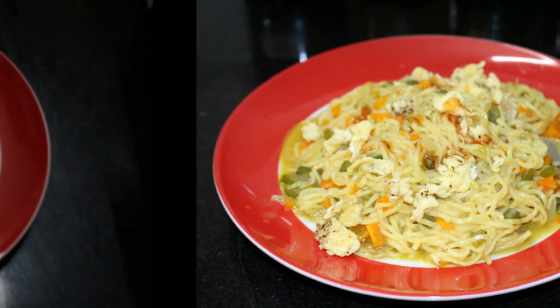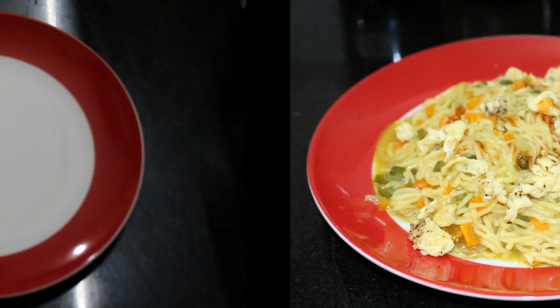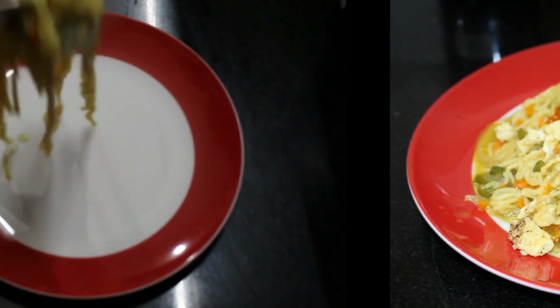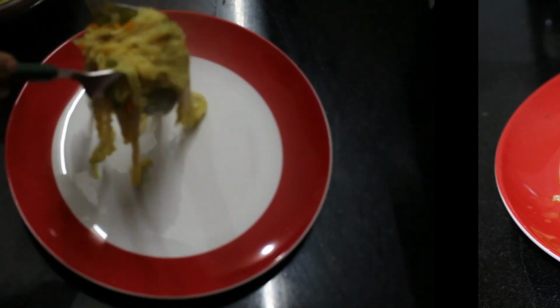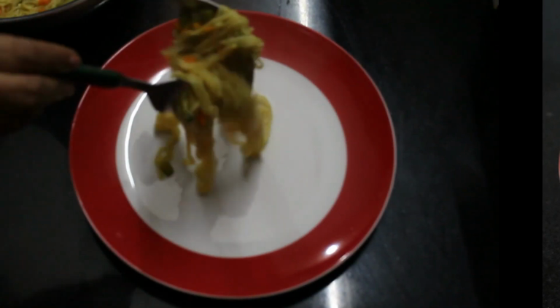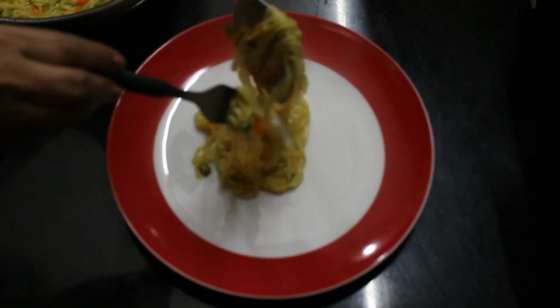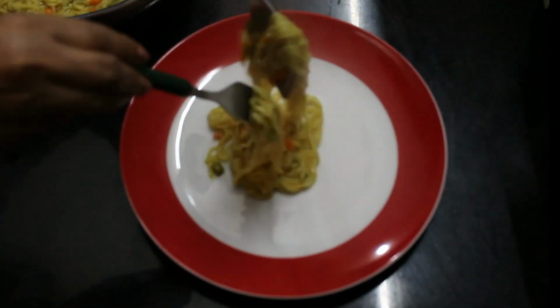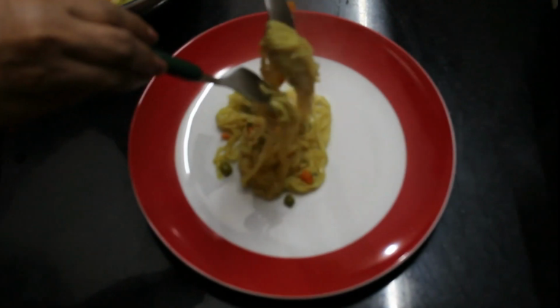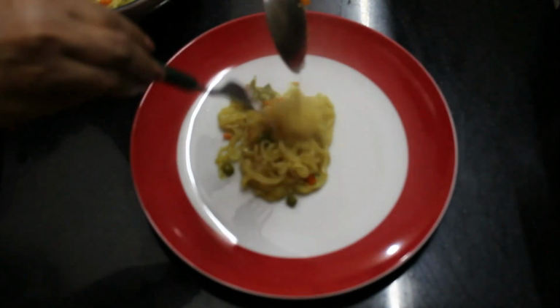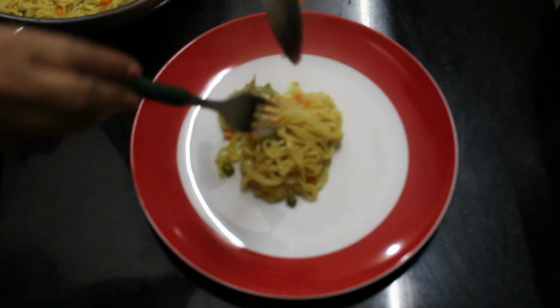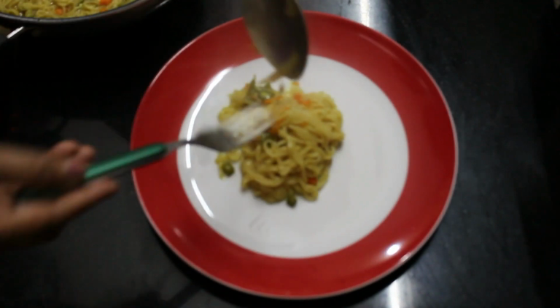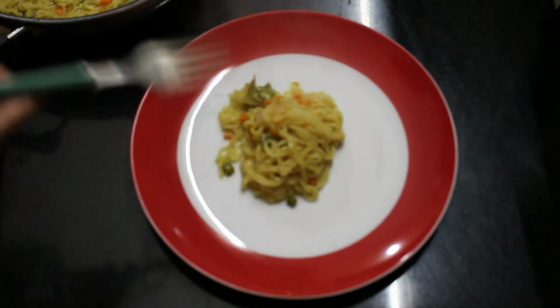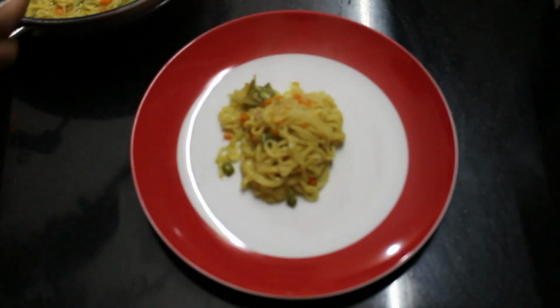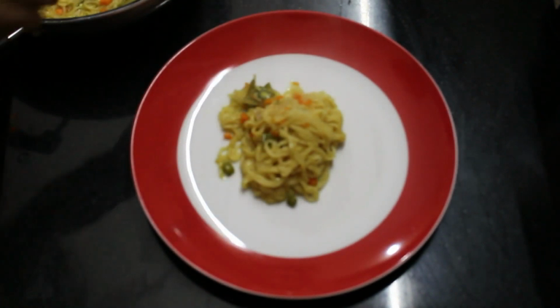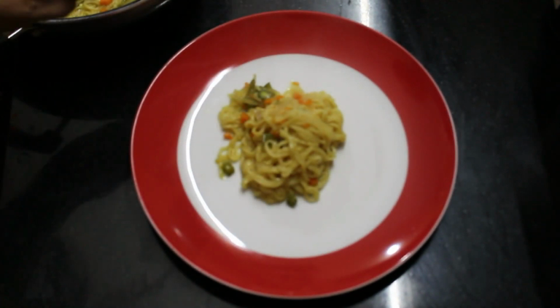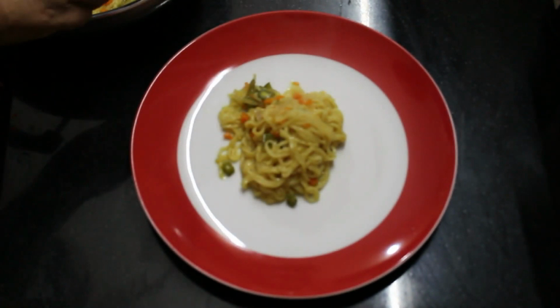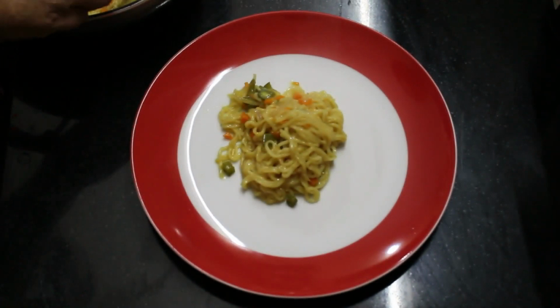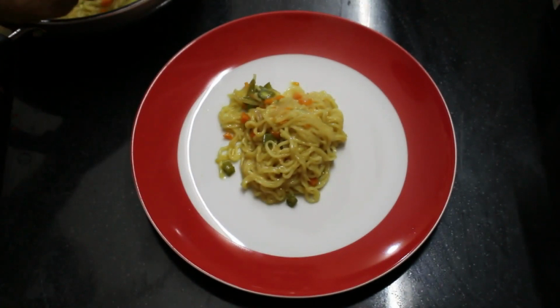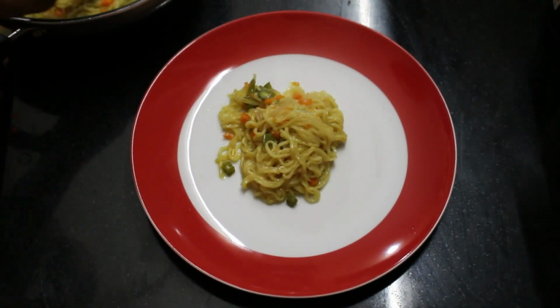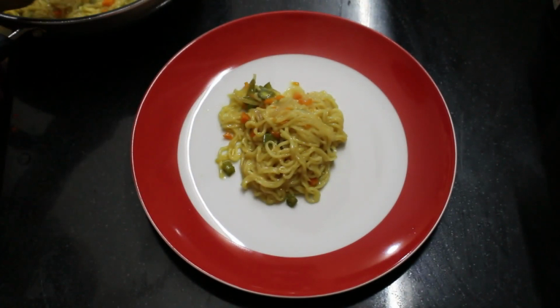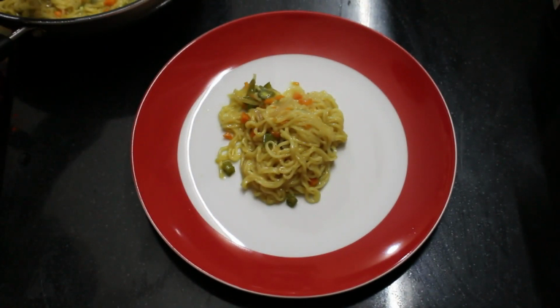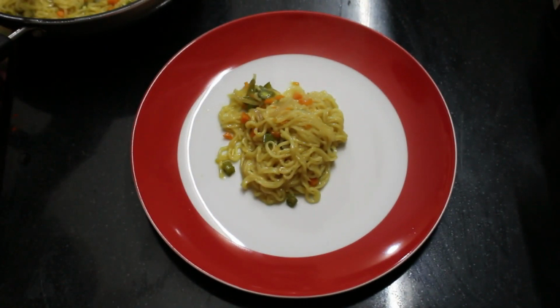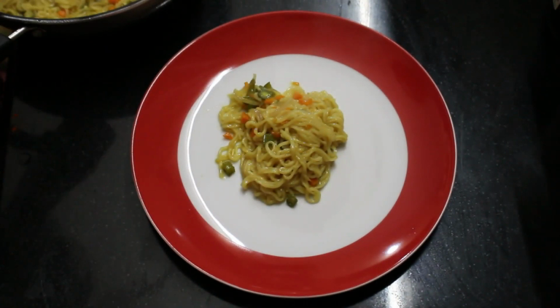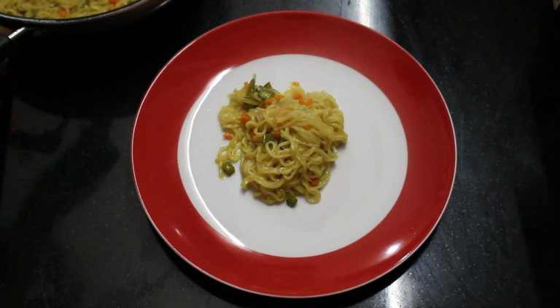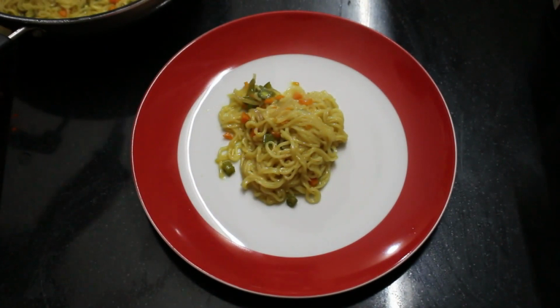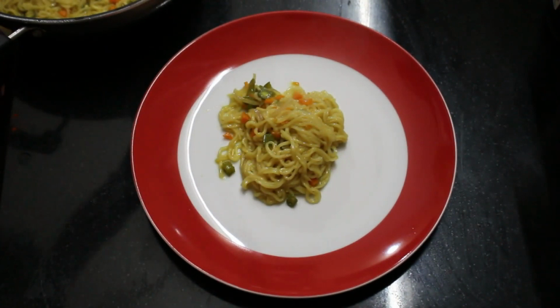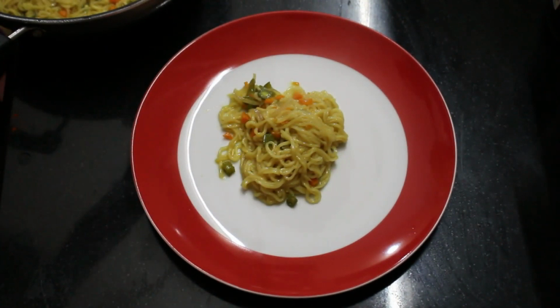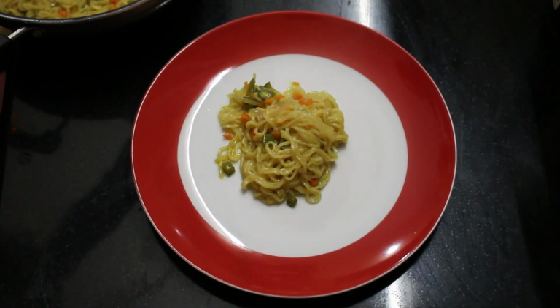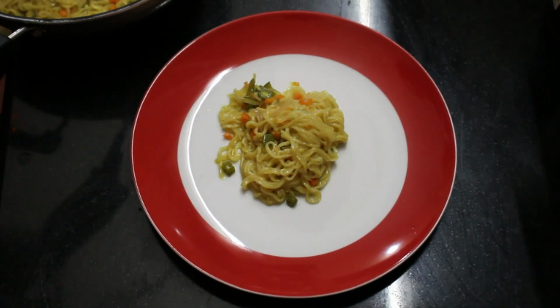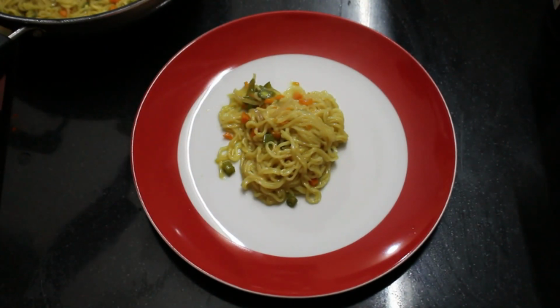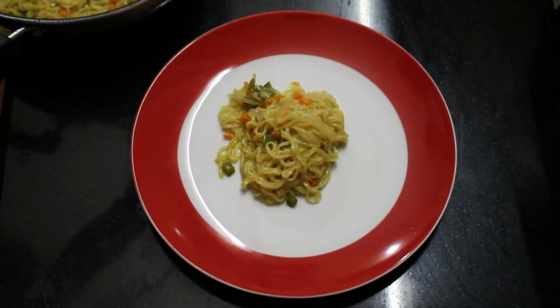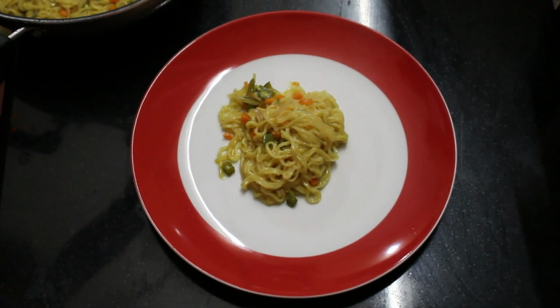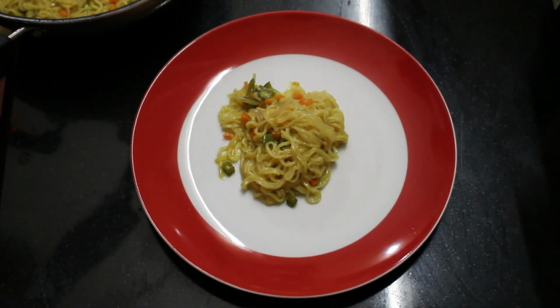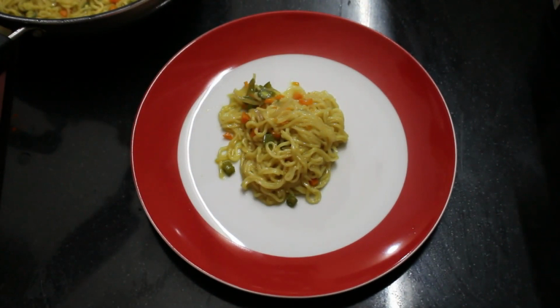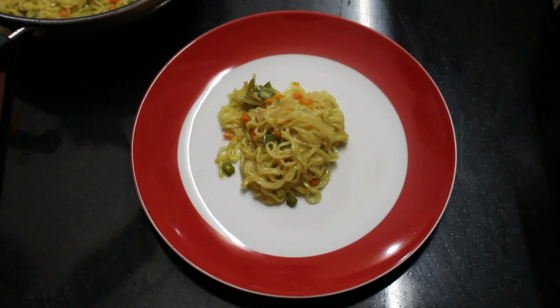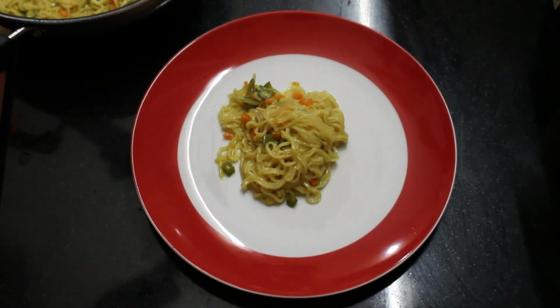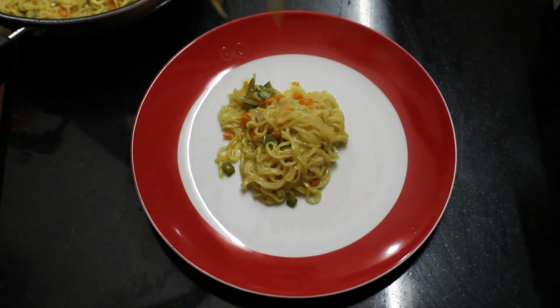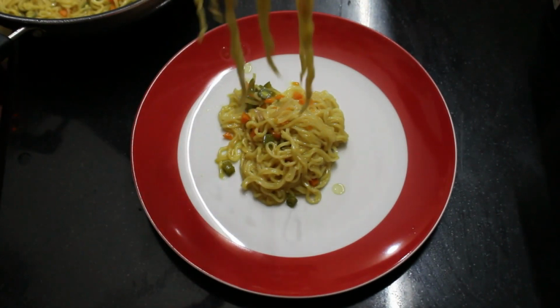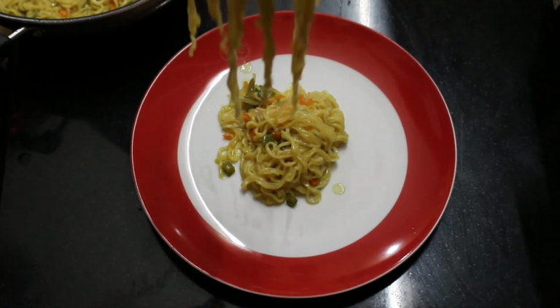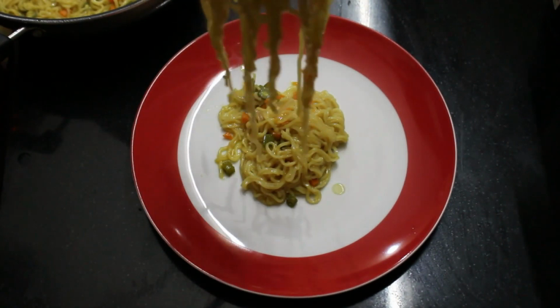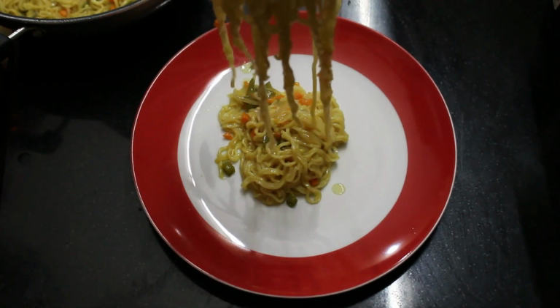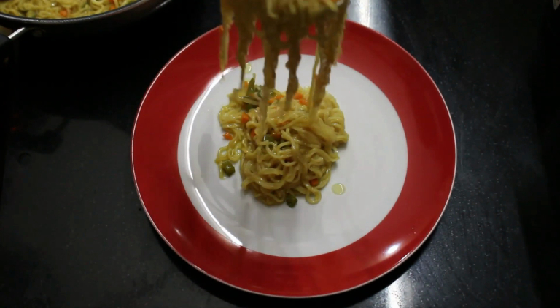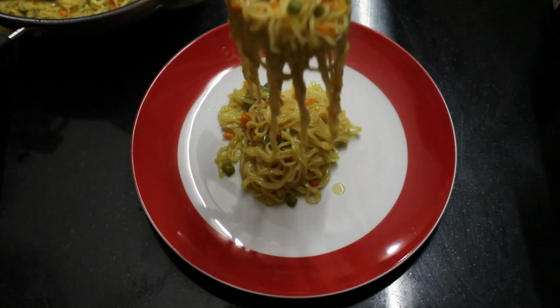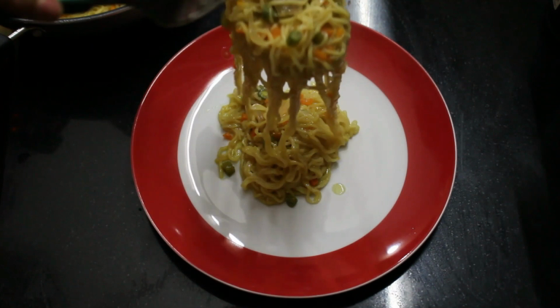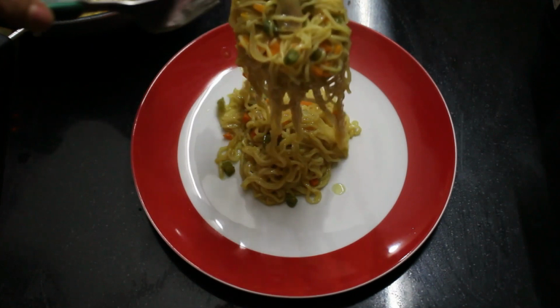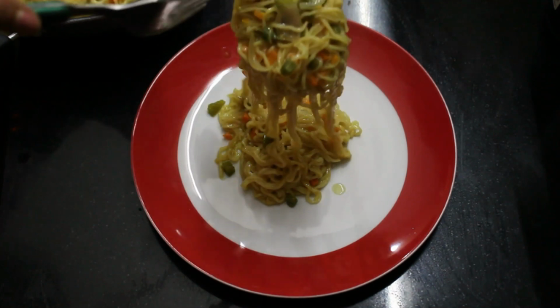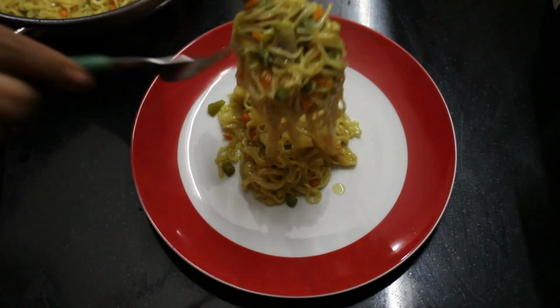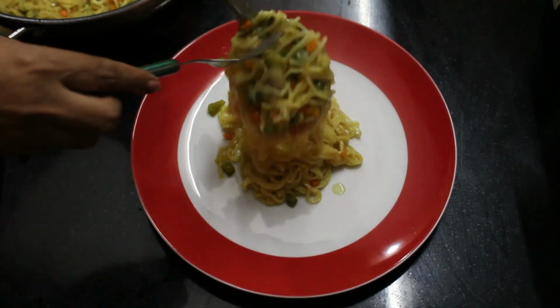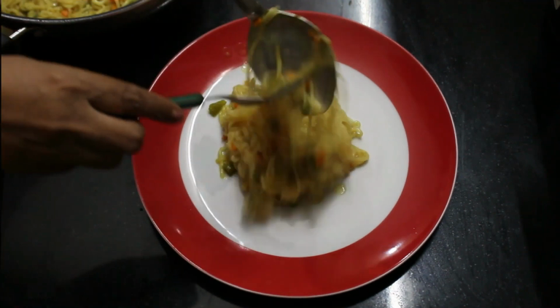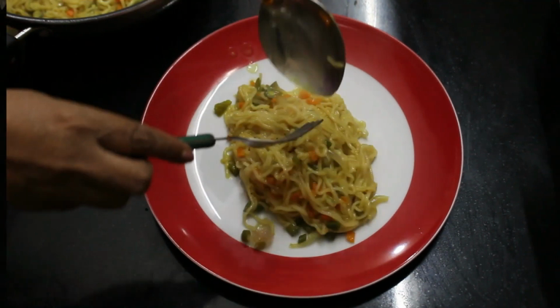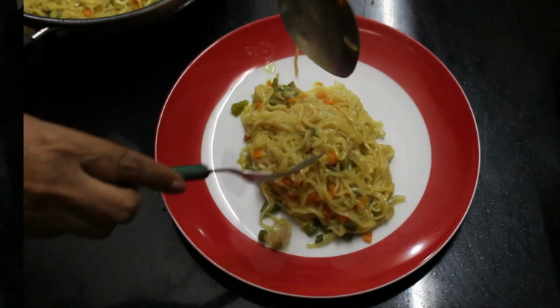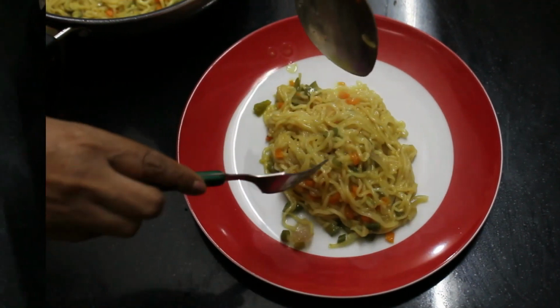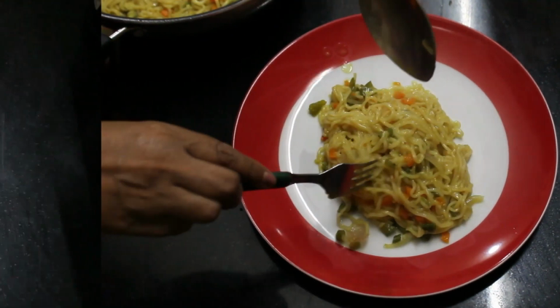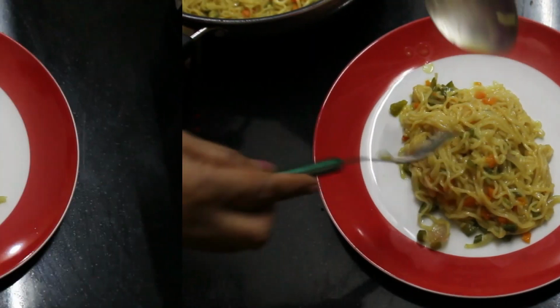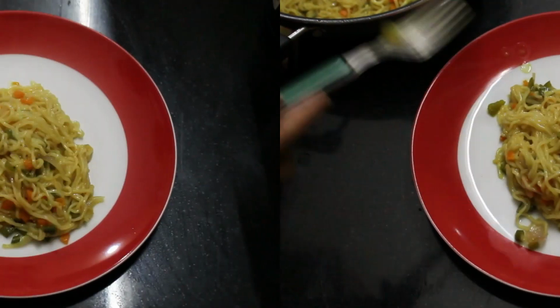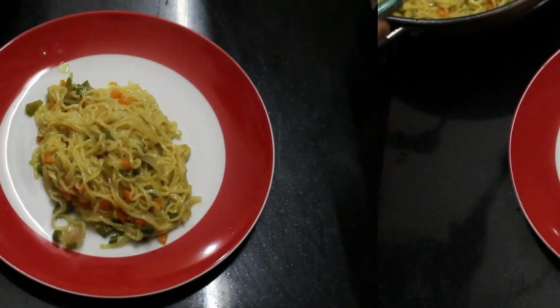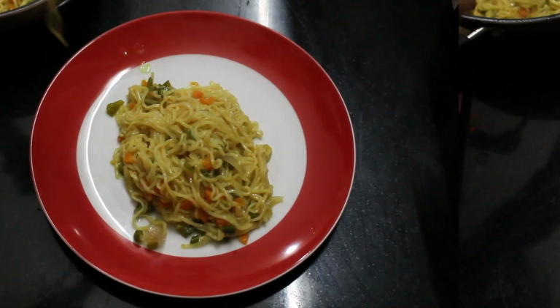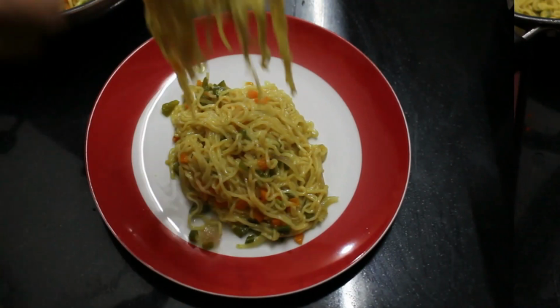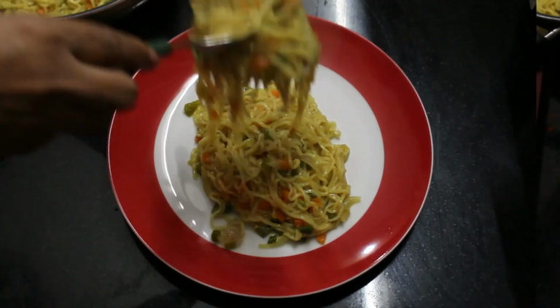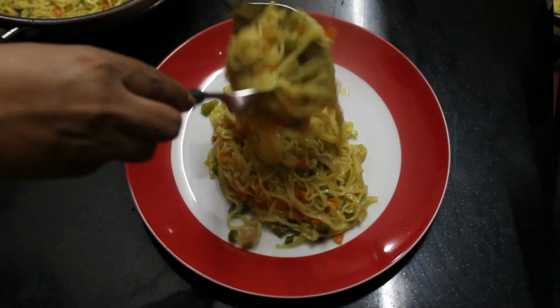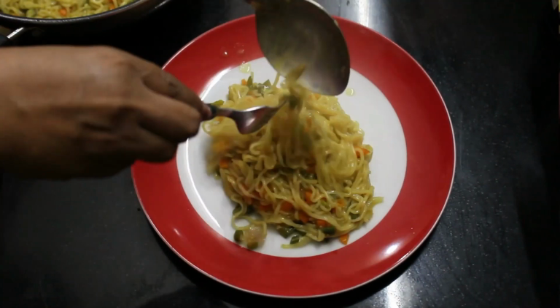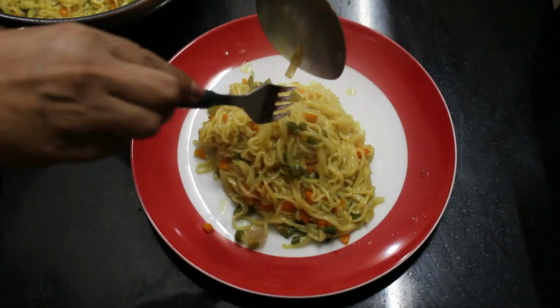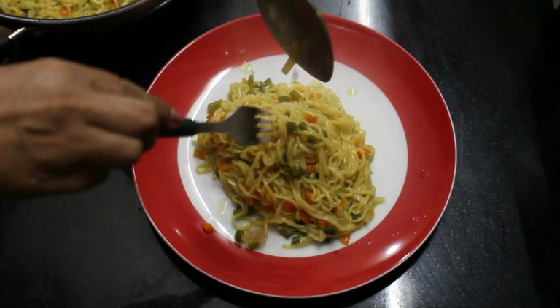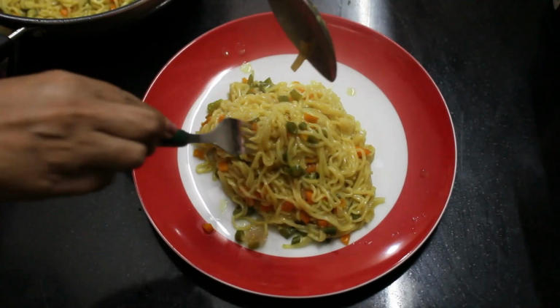Hello friends, hello everyone. Today I am going to share with you a very simple recipe. I am going to make a recipe for you all.